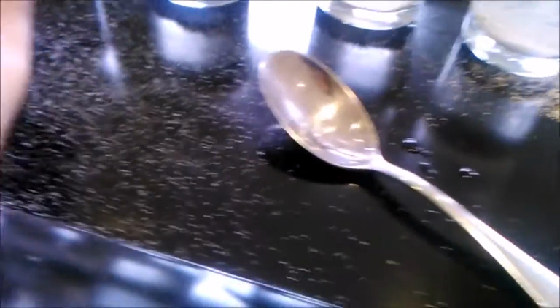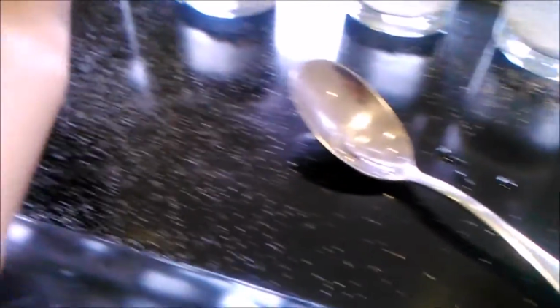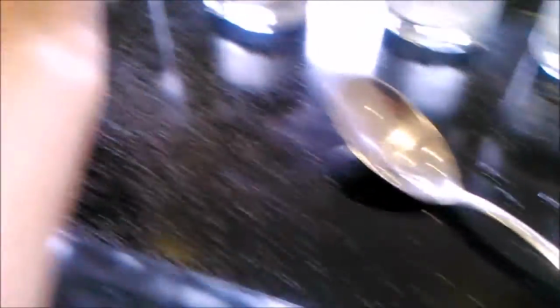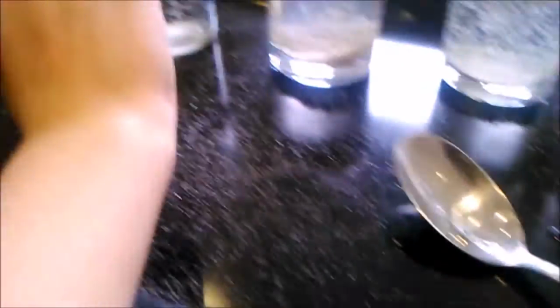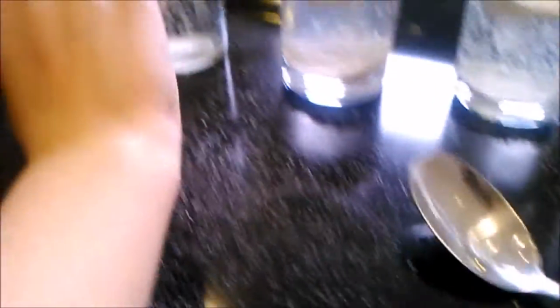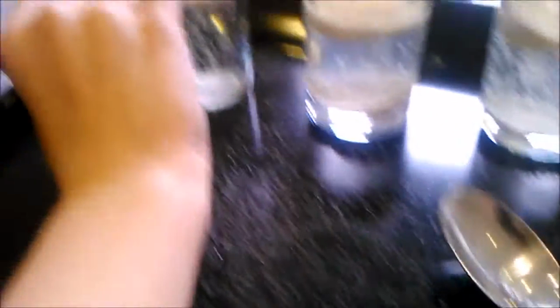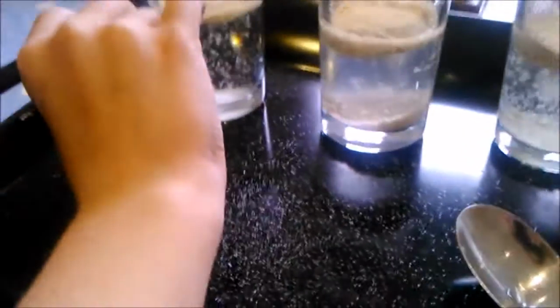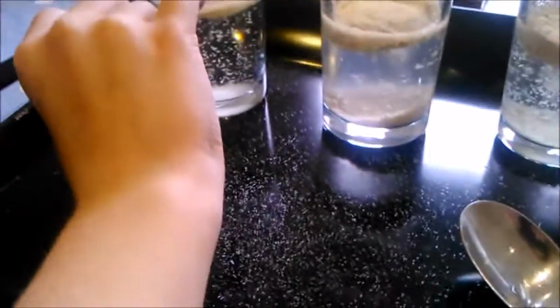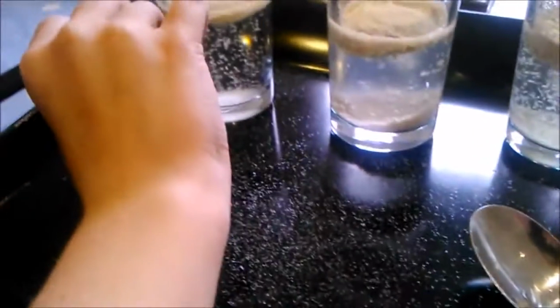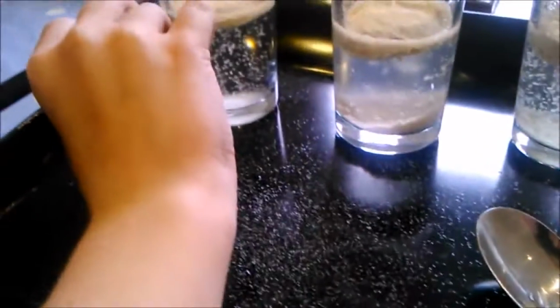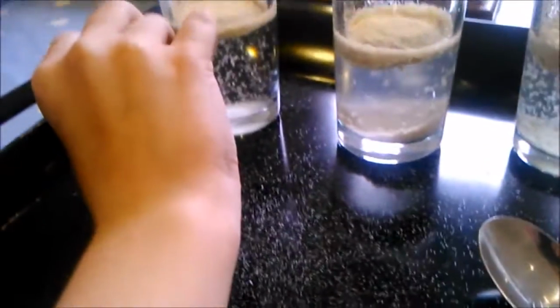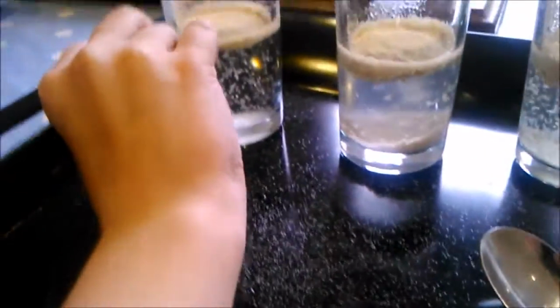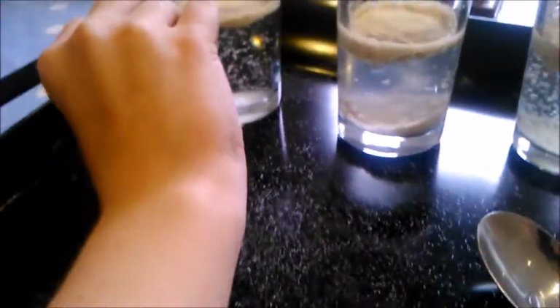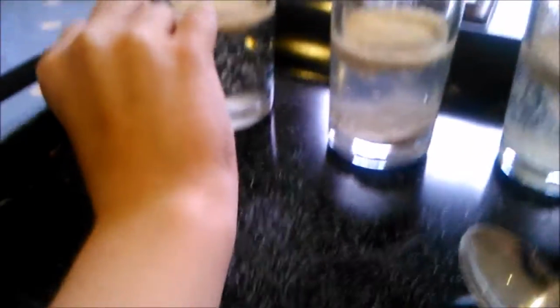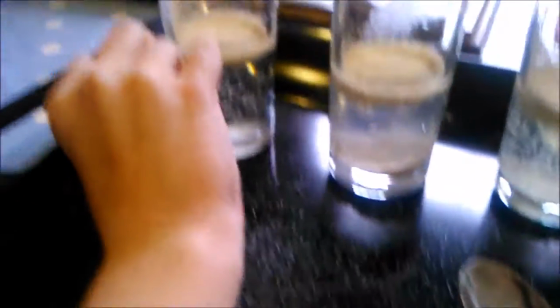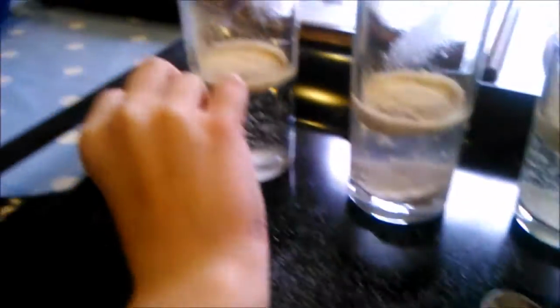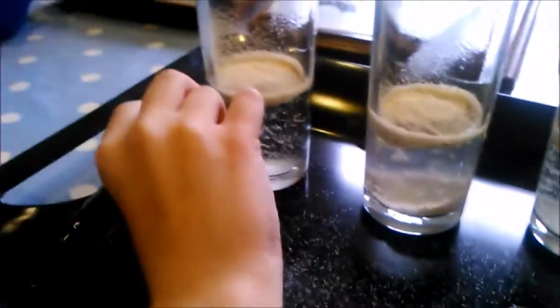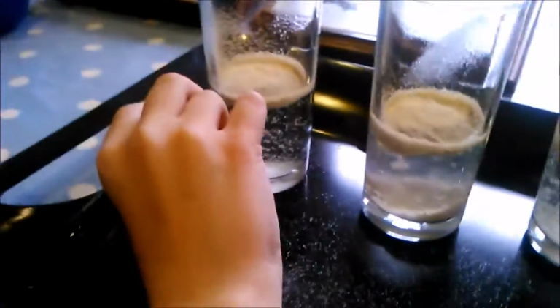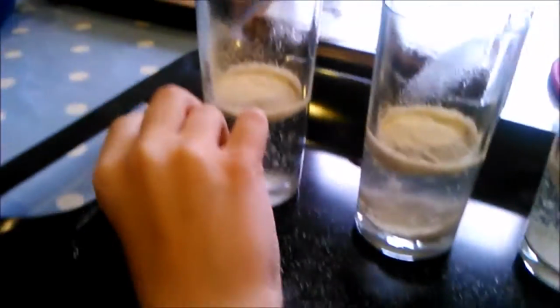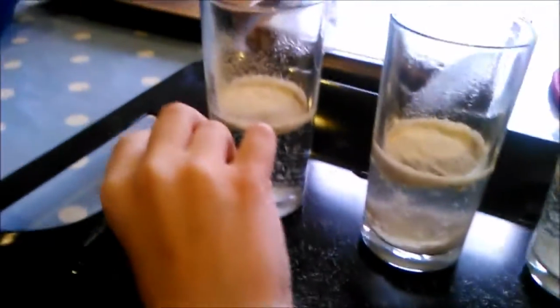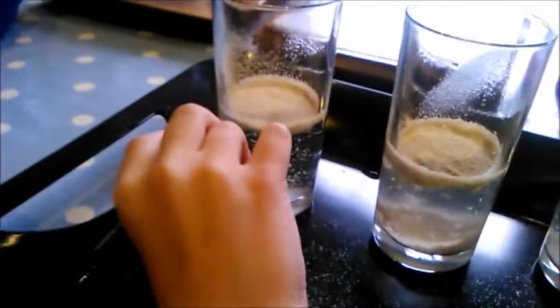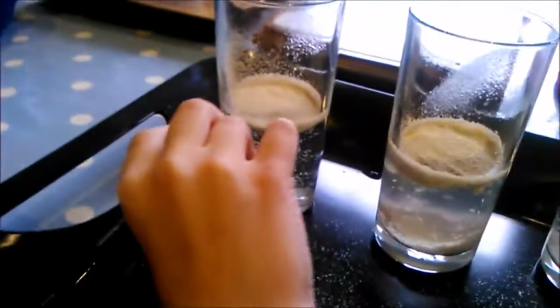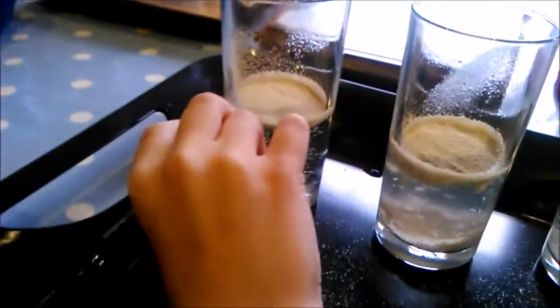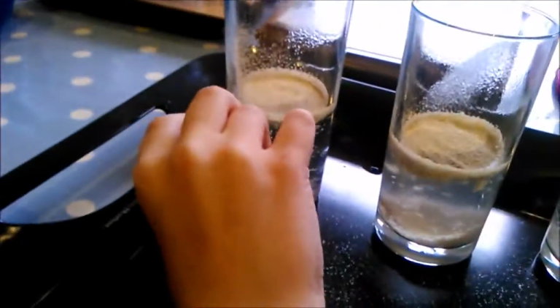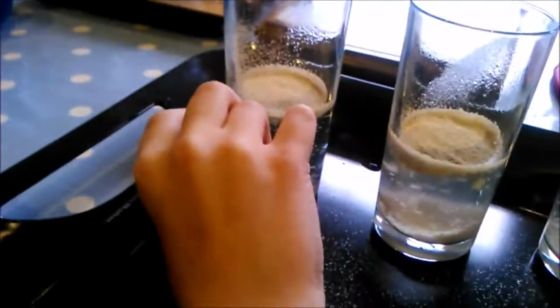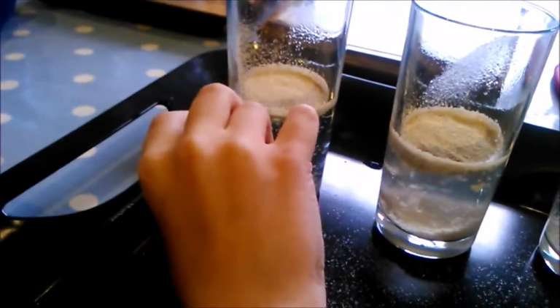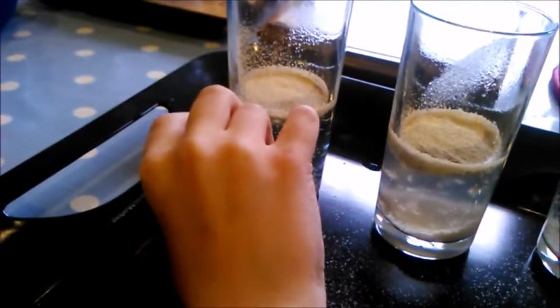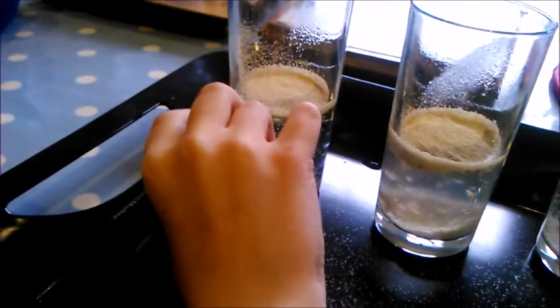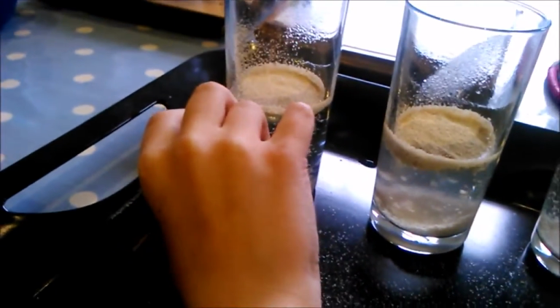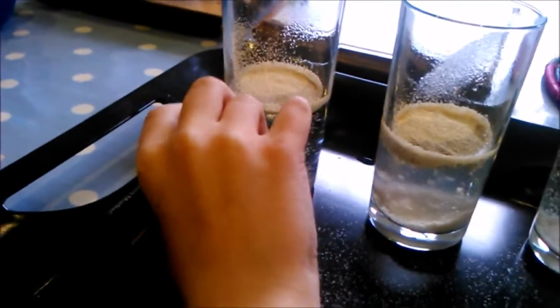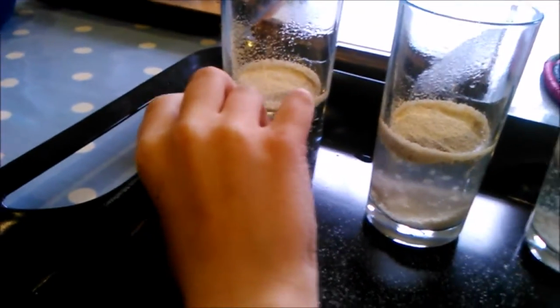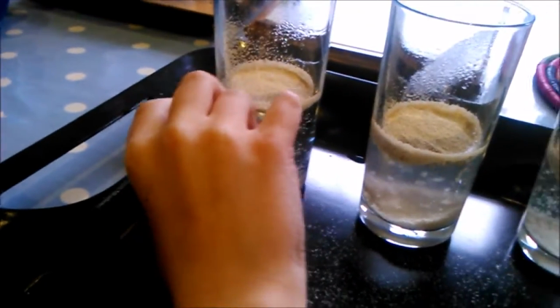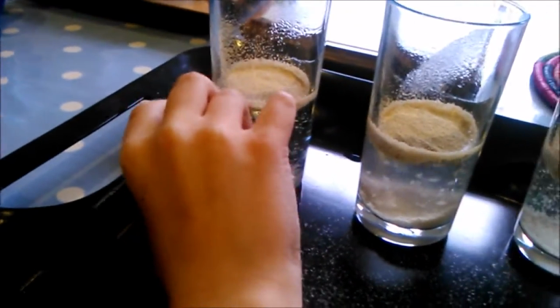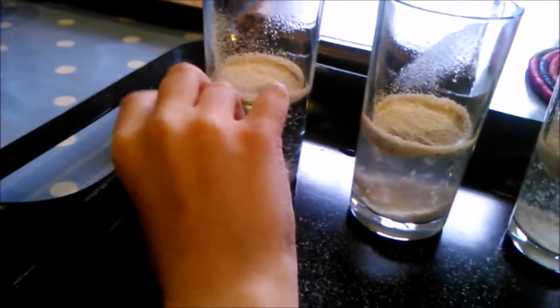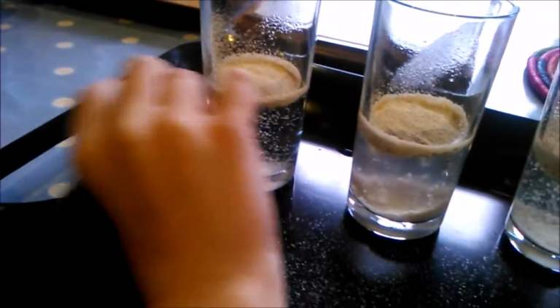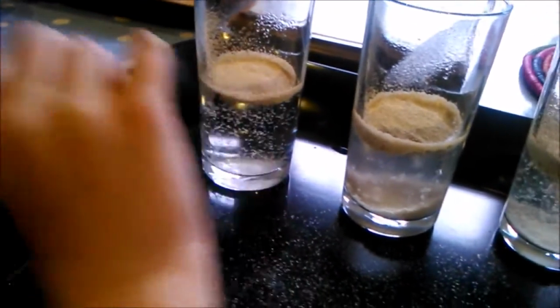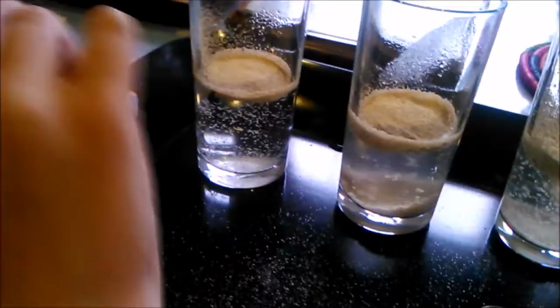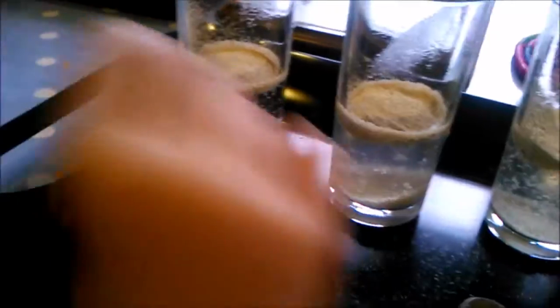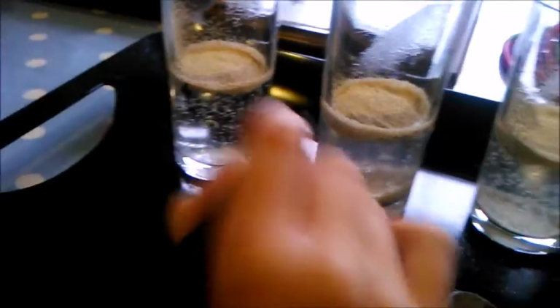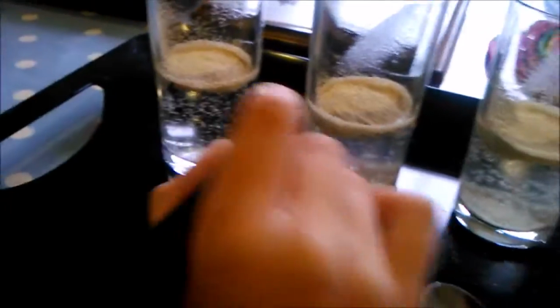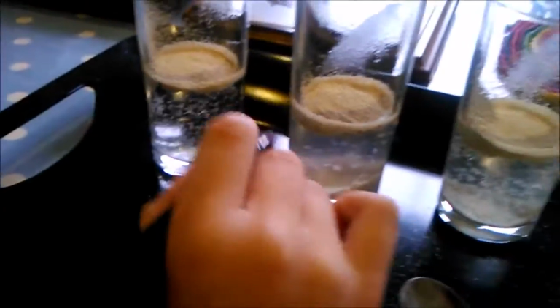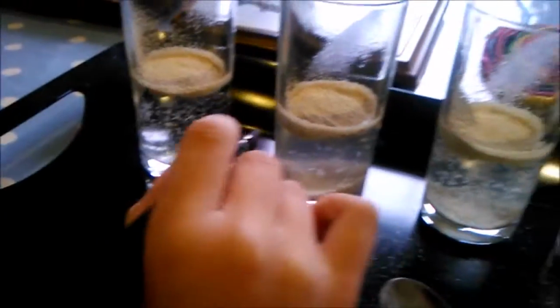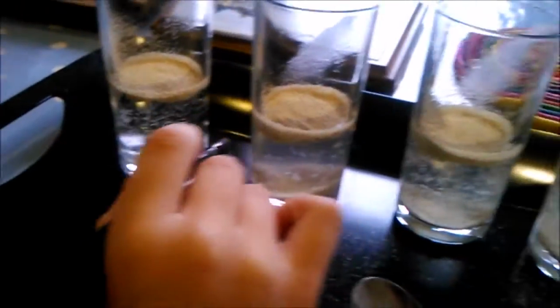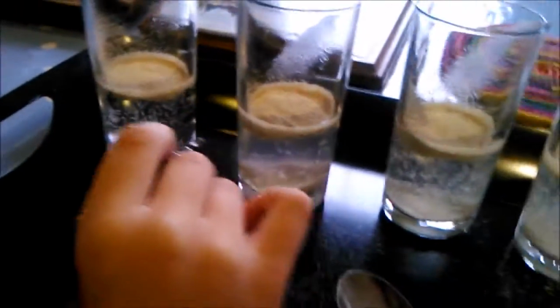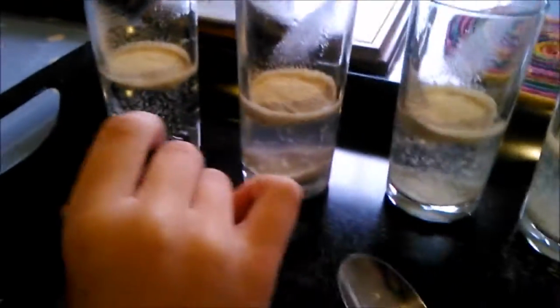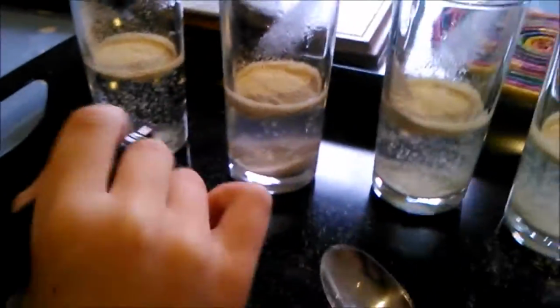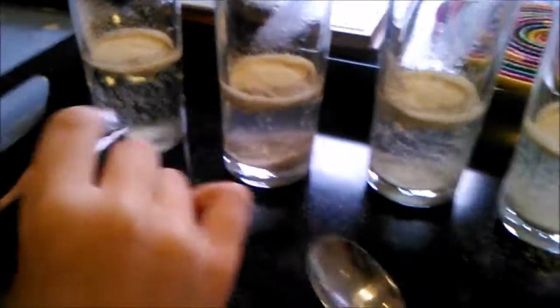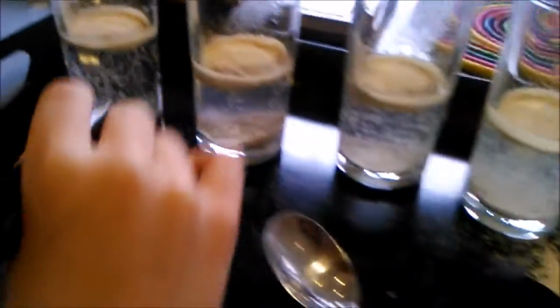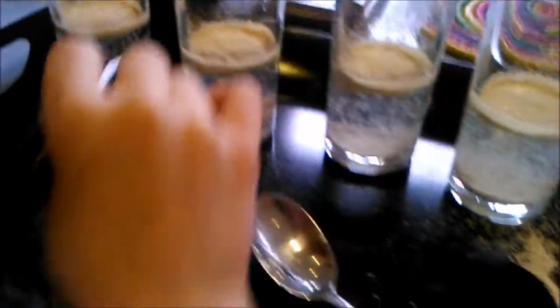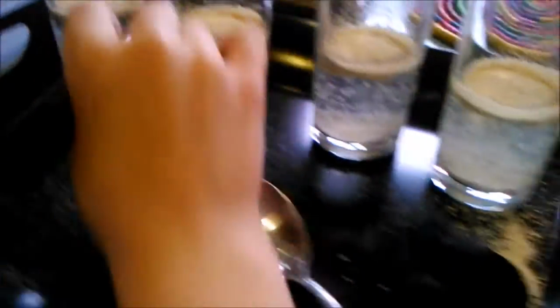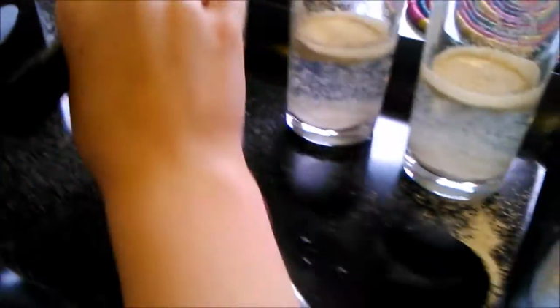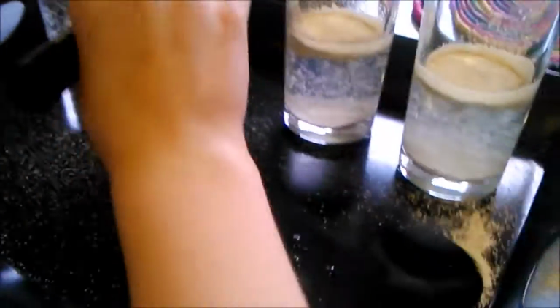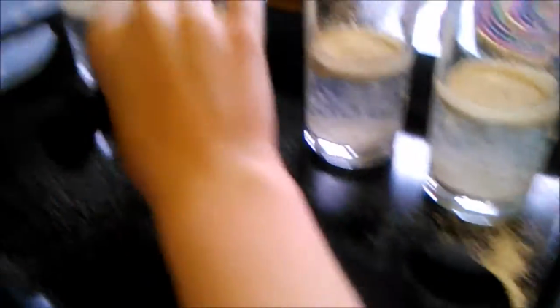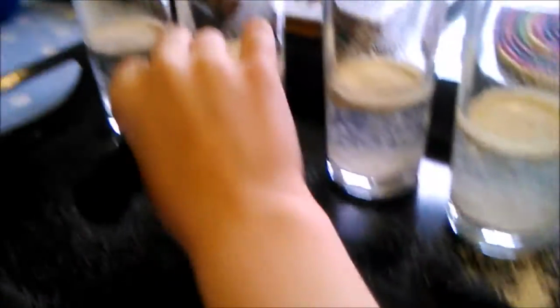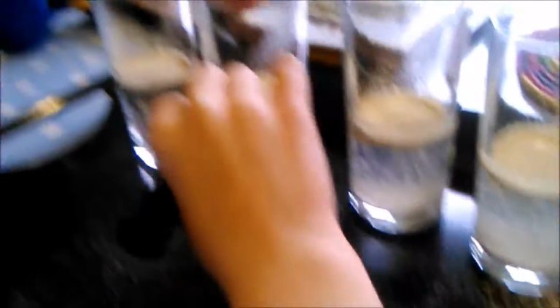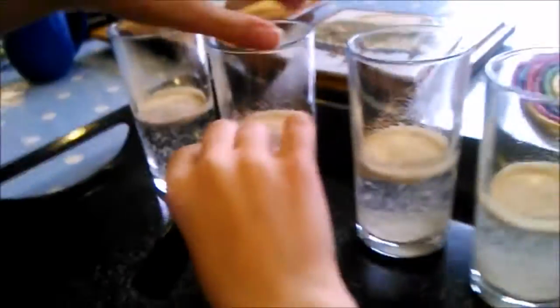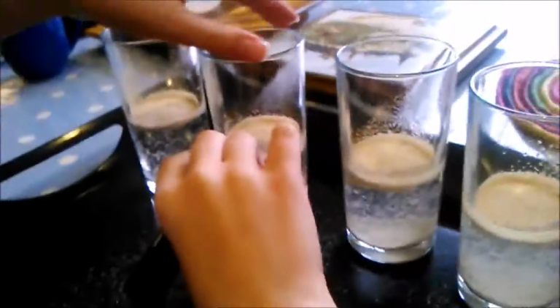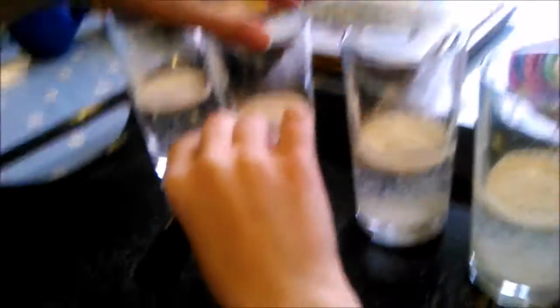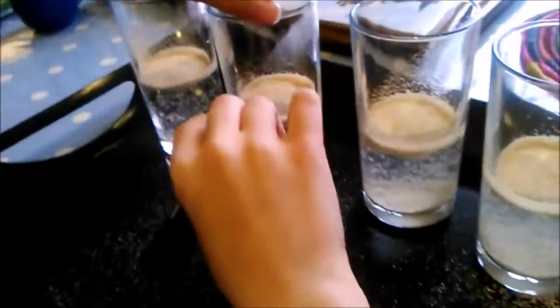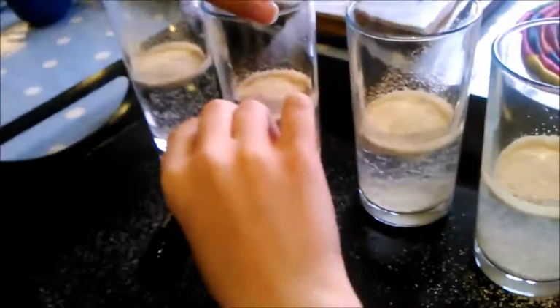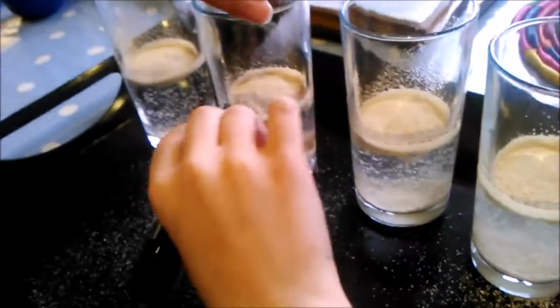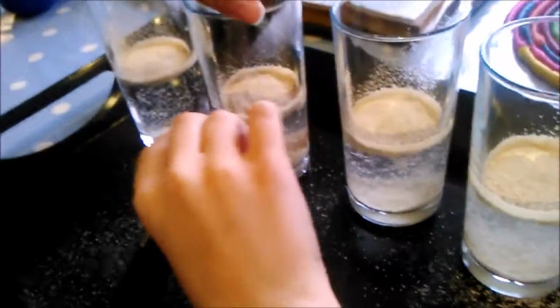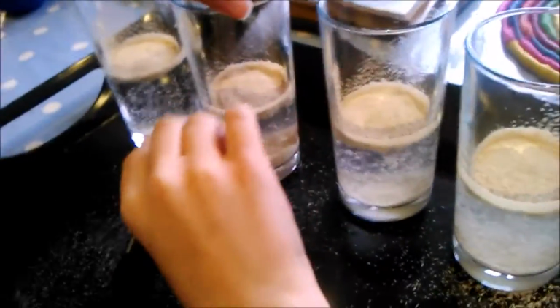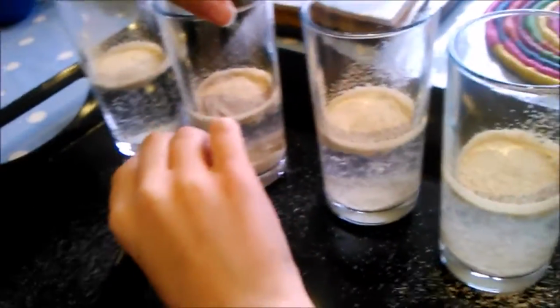Mark right there where the water line is. That's it. And the next one — he's marking it.